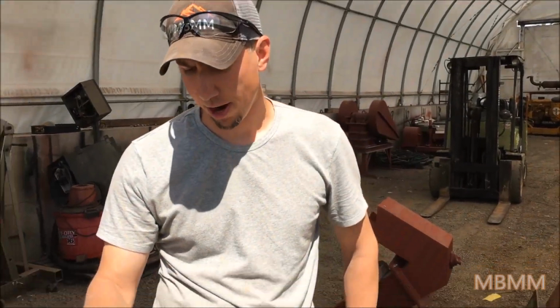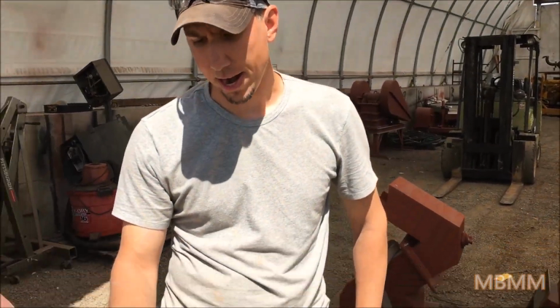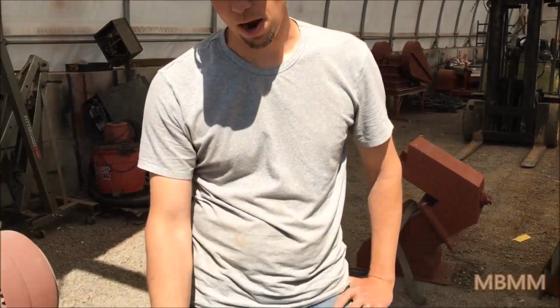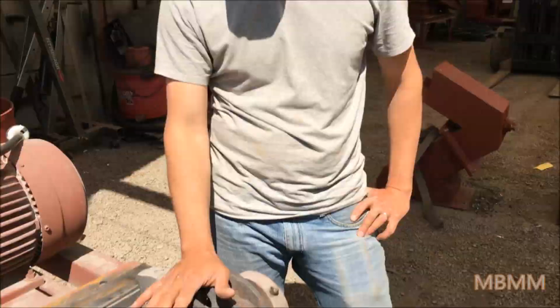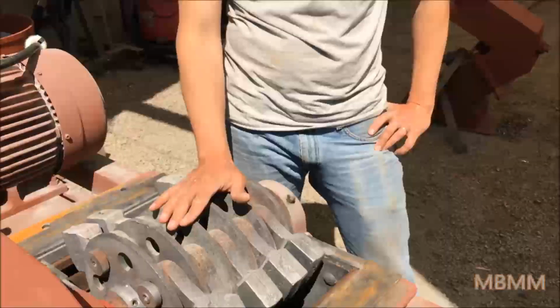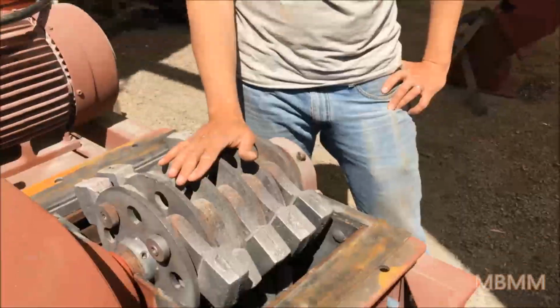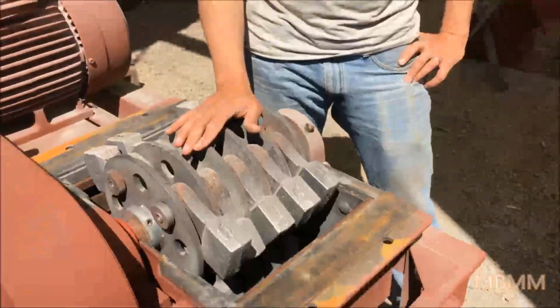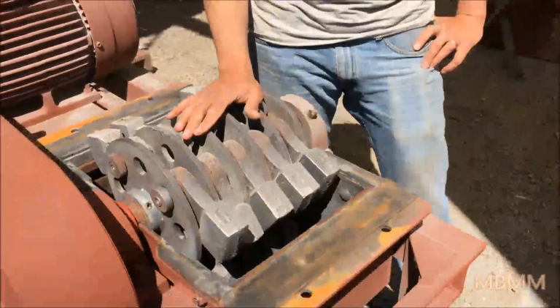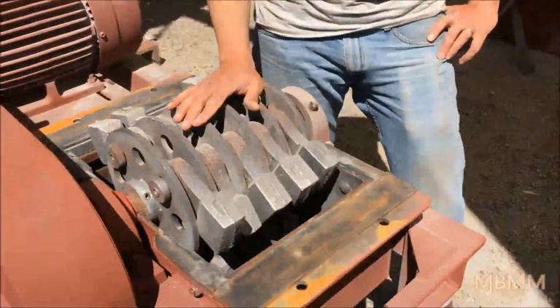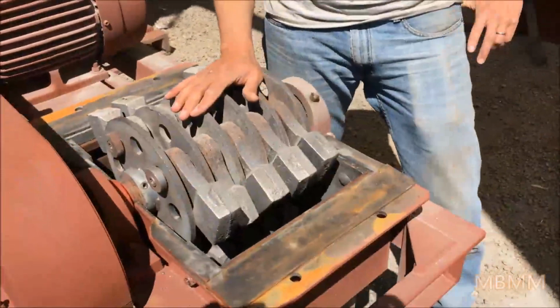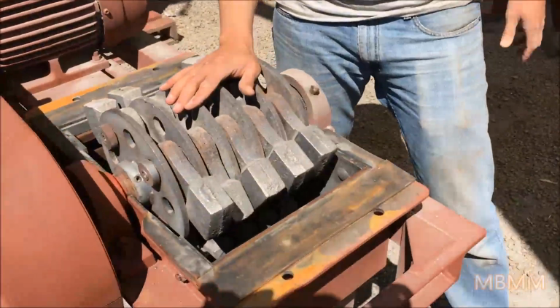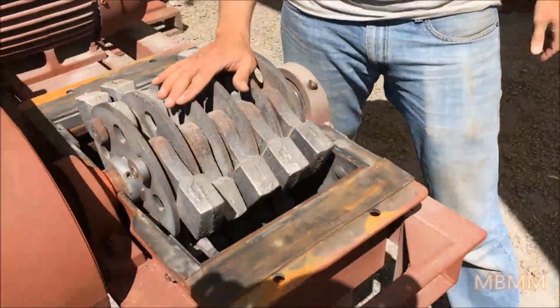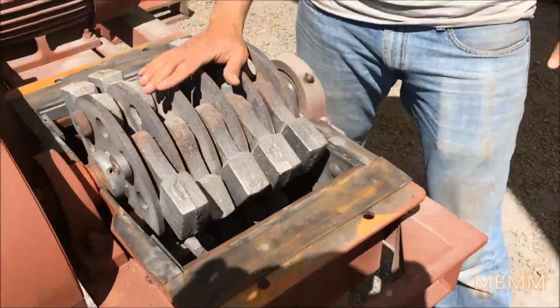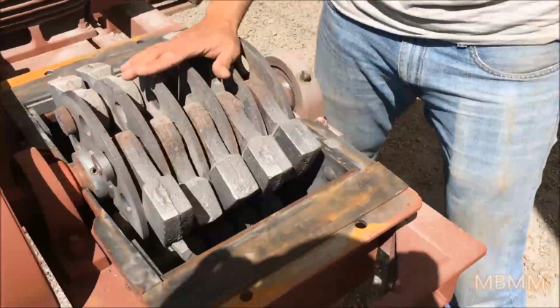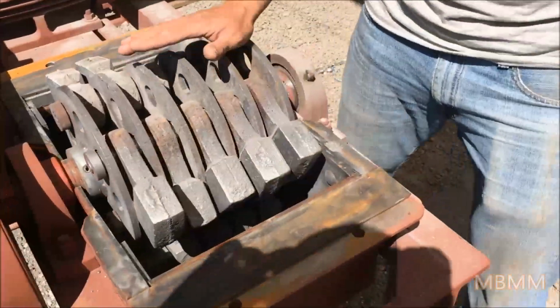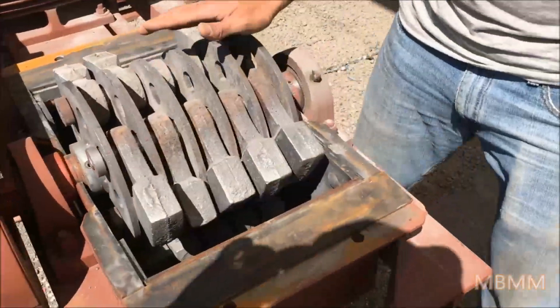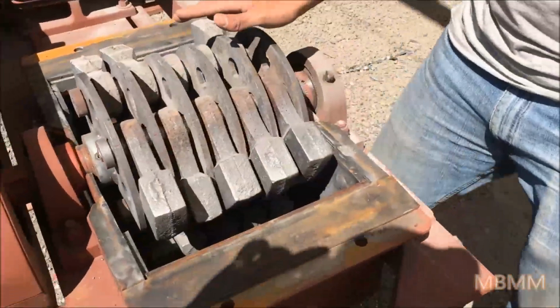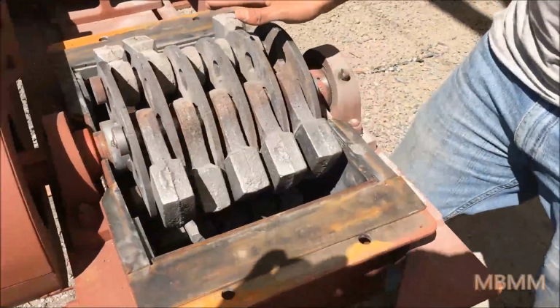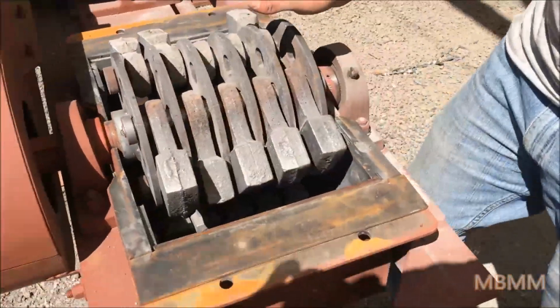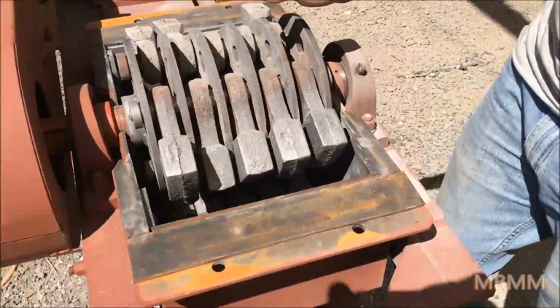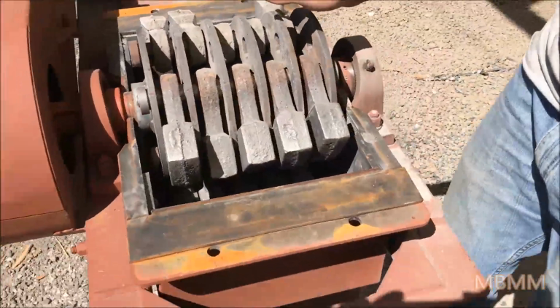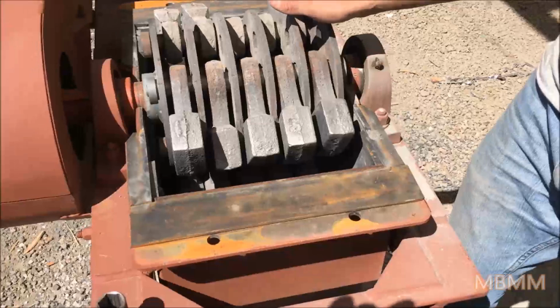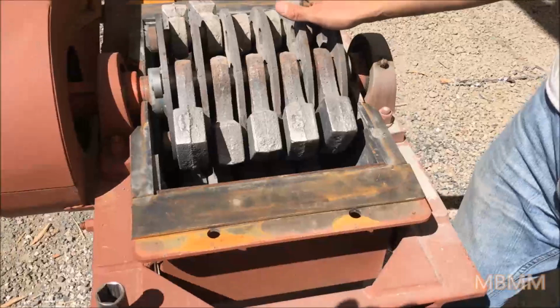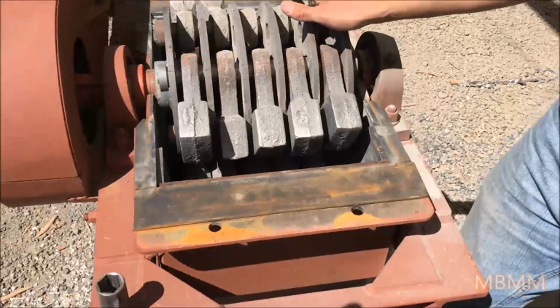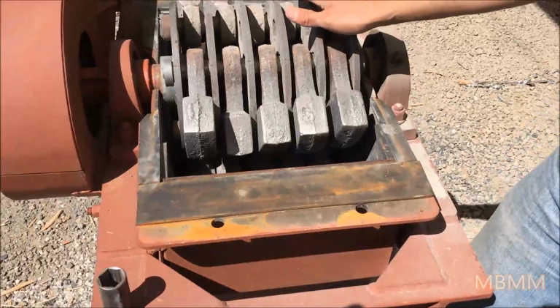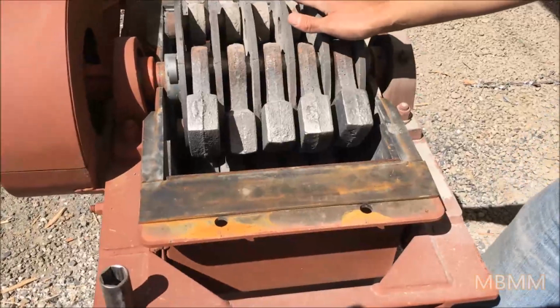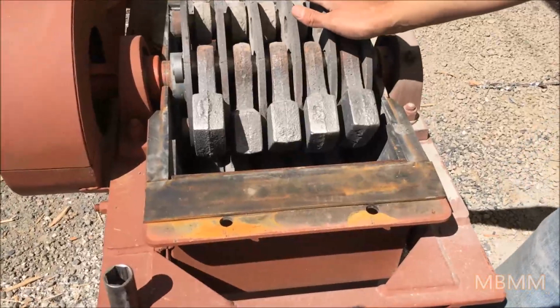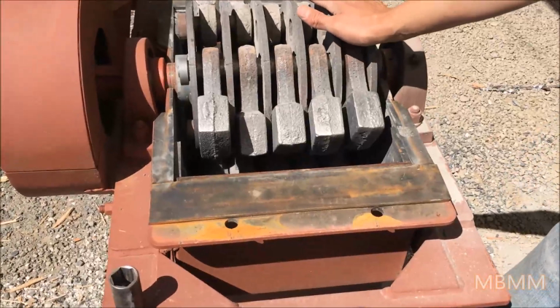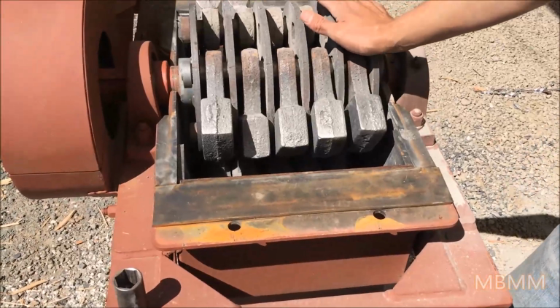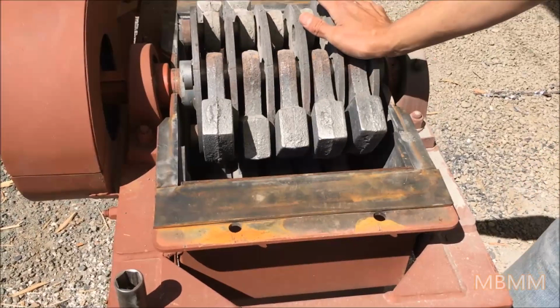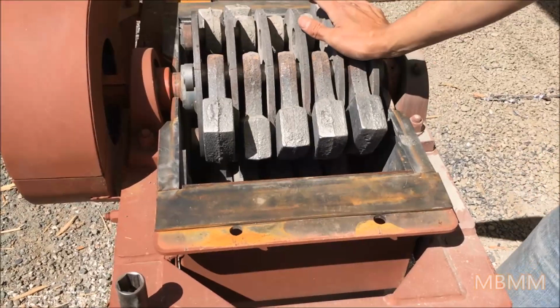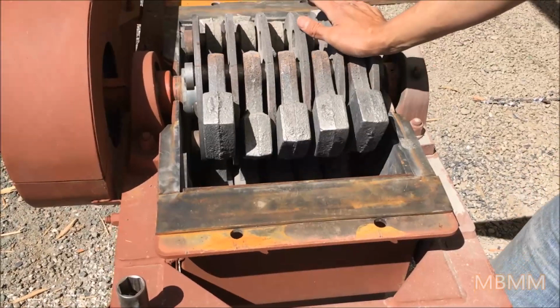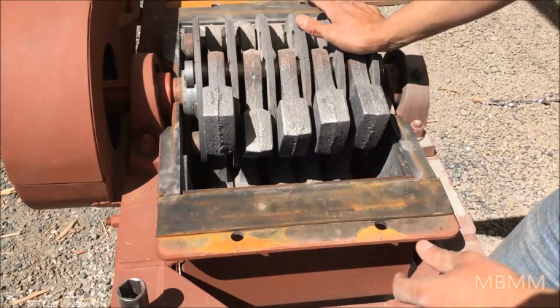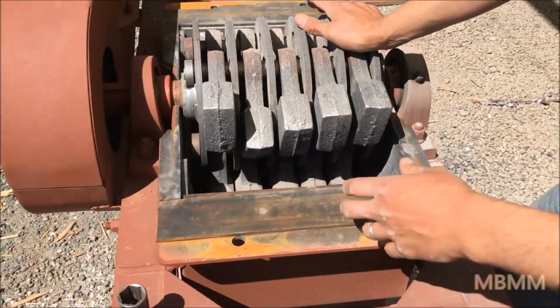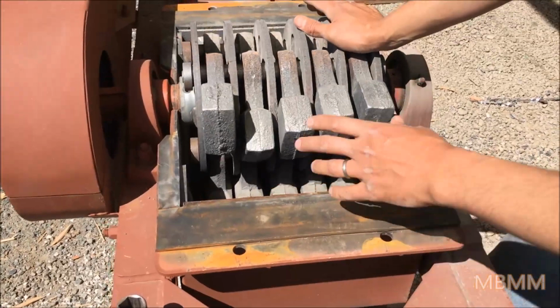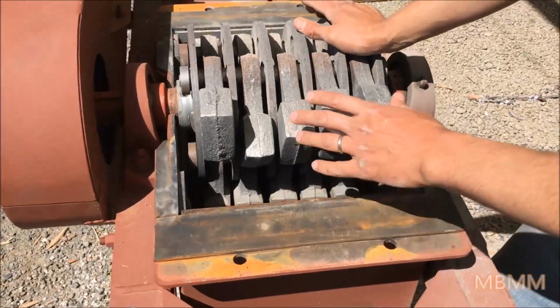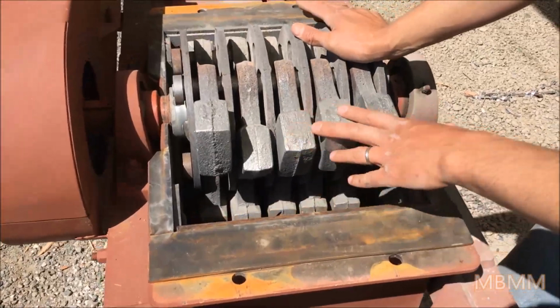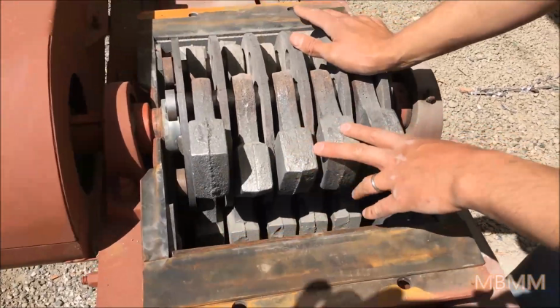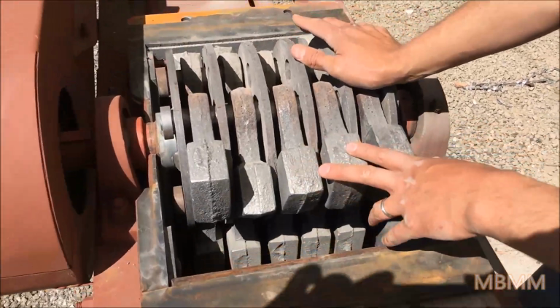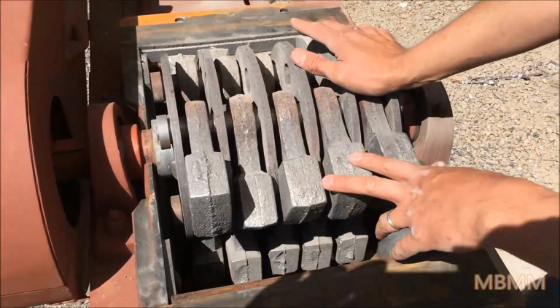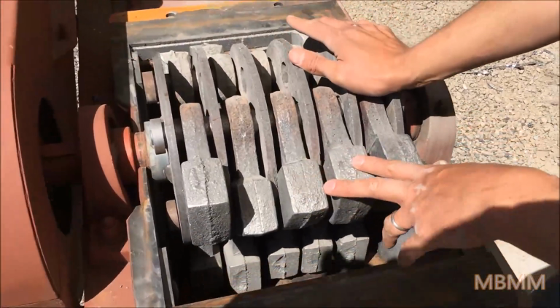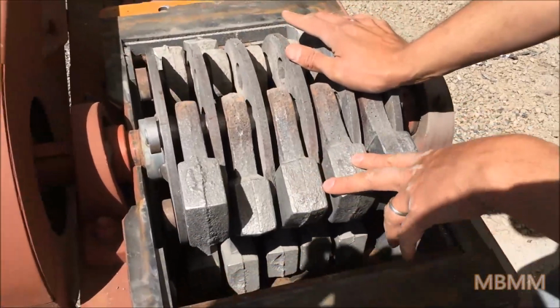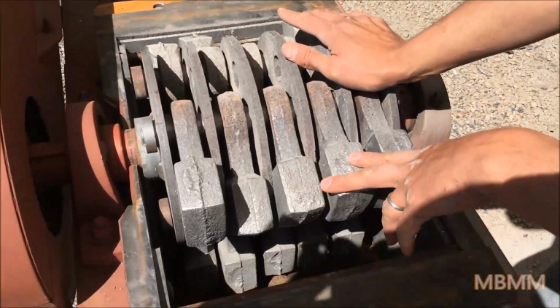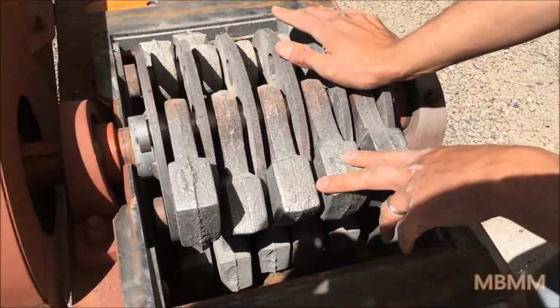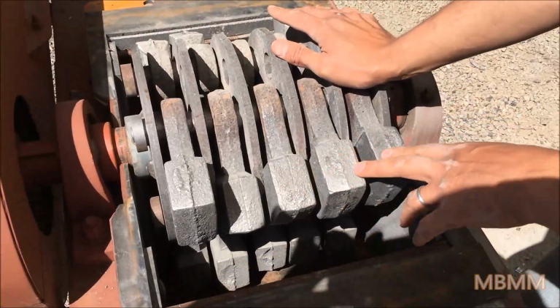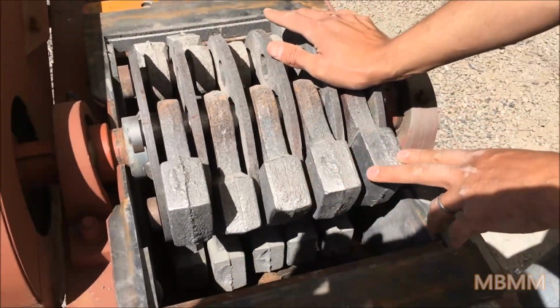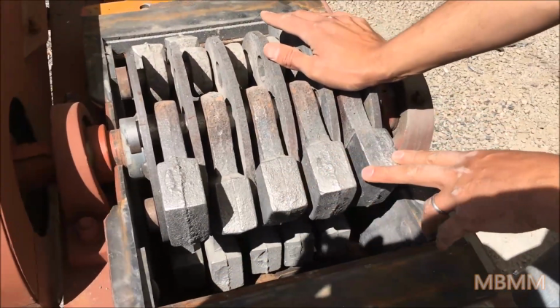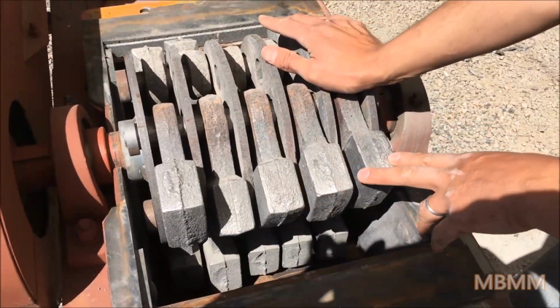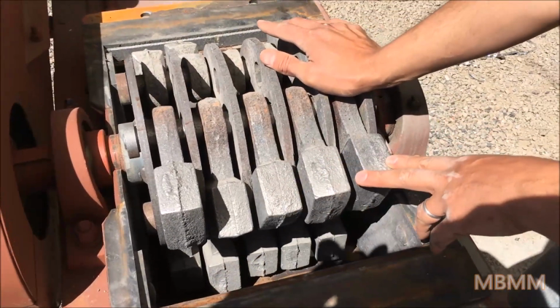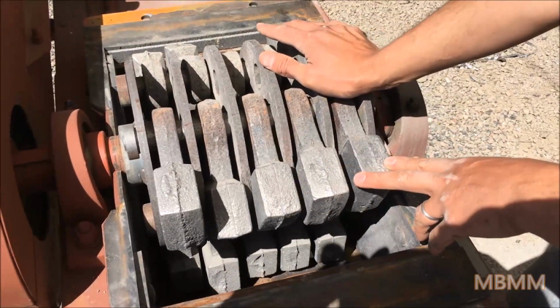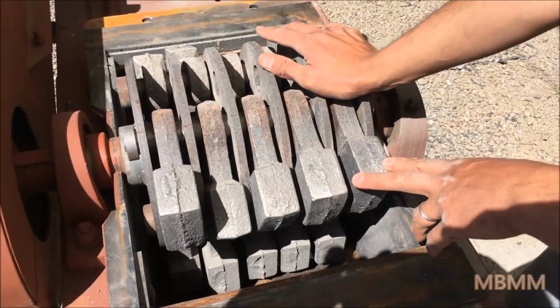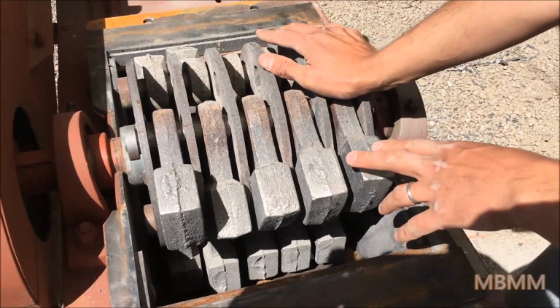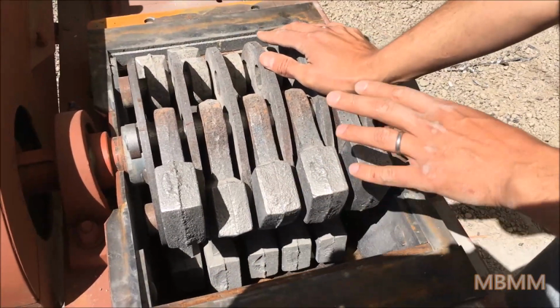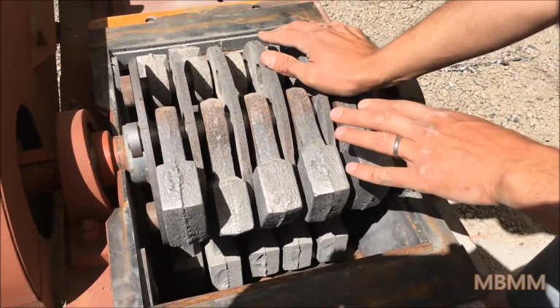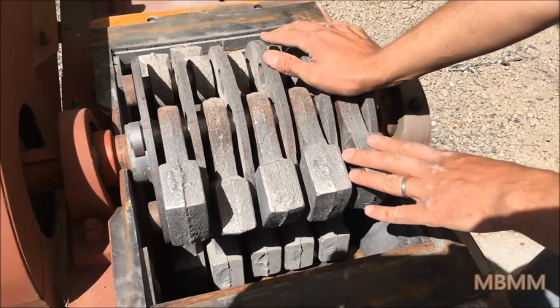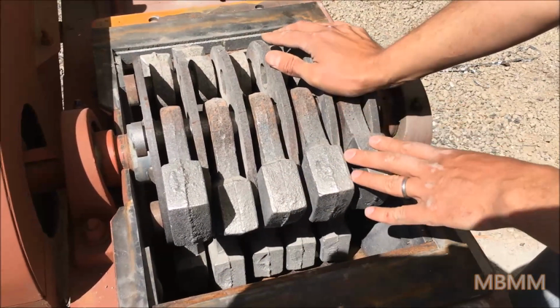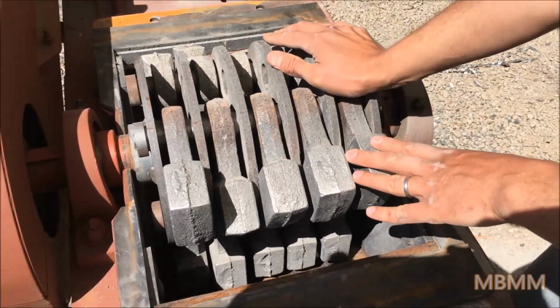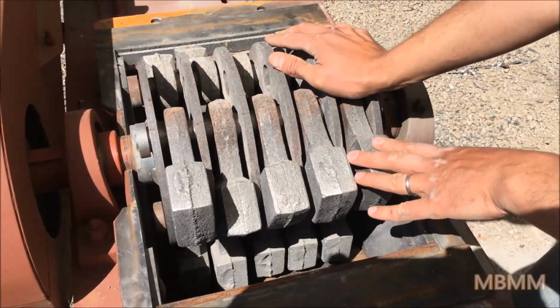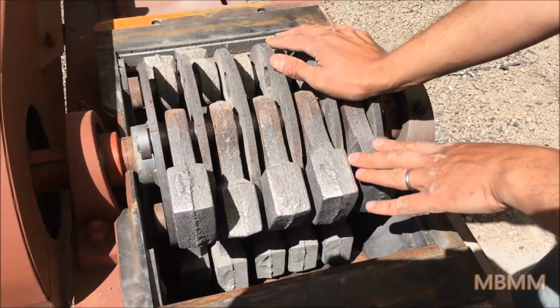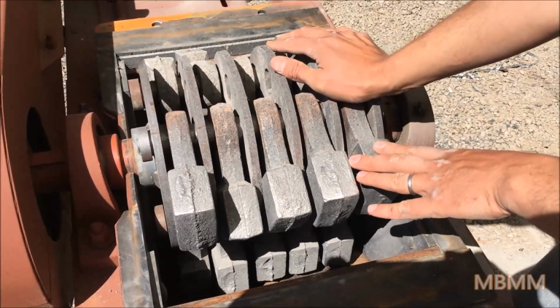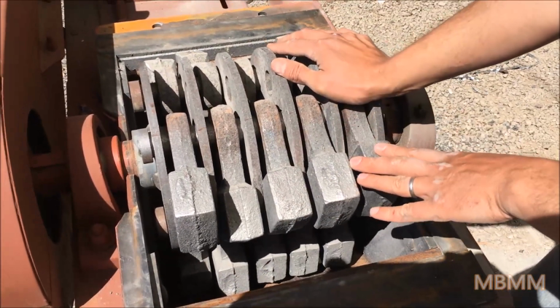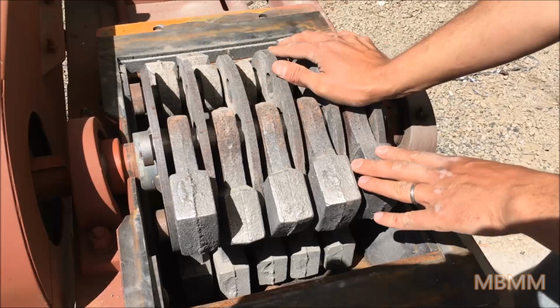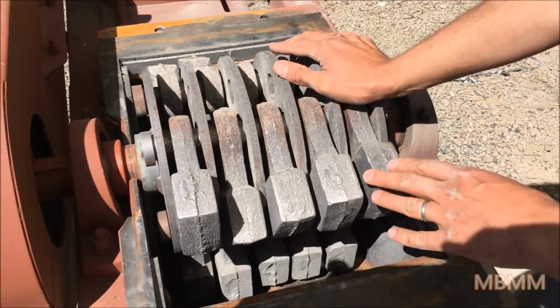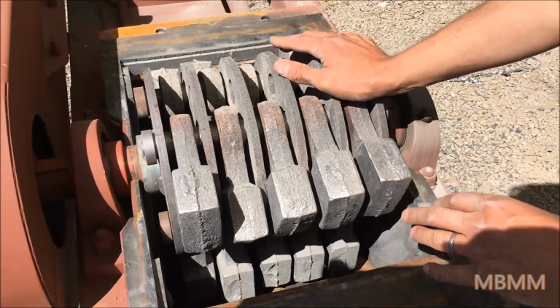Right now we have the lid pulled off one of our 16x12 hammer mills. It's got four rows of five hammers, so there's 20 hammers in the mill.